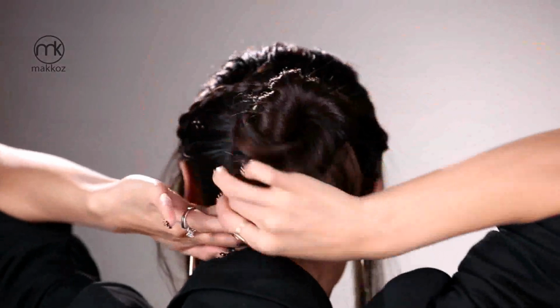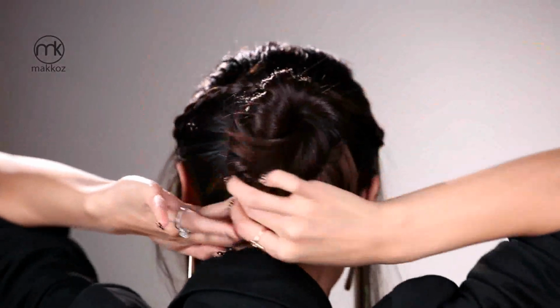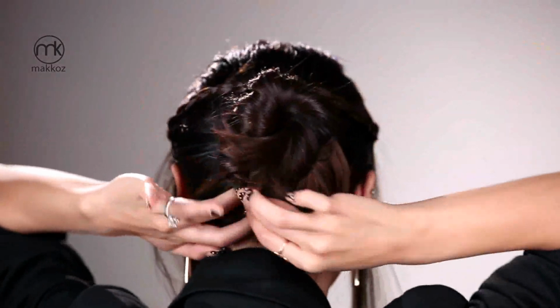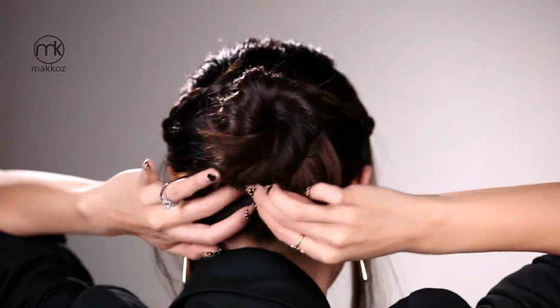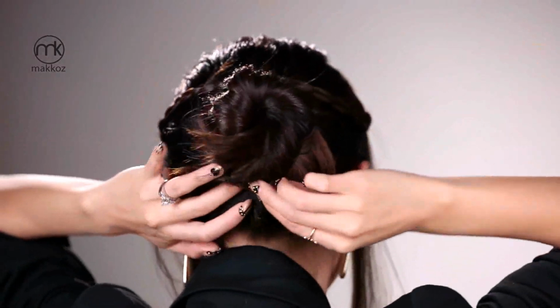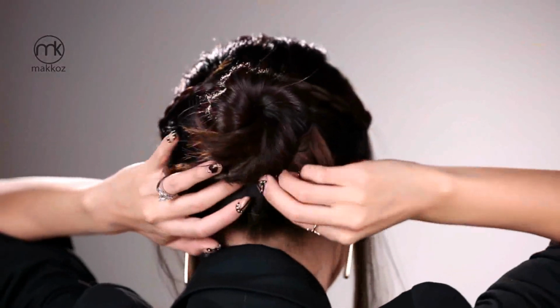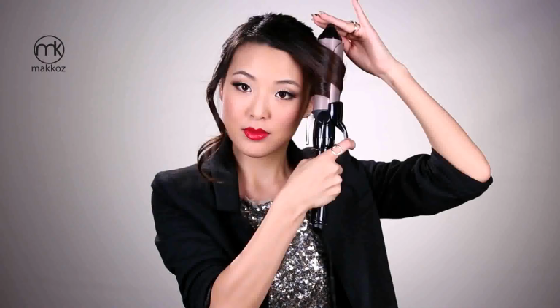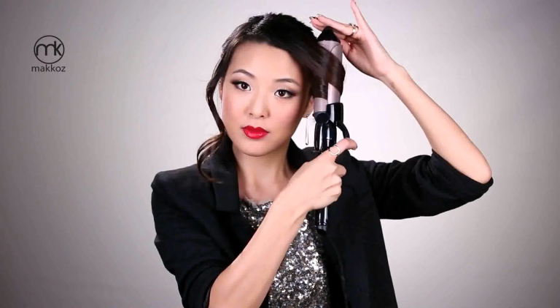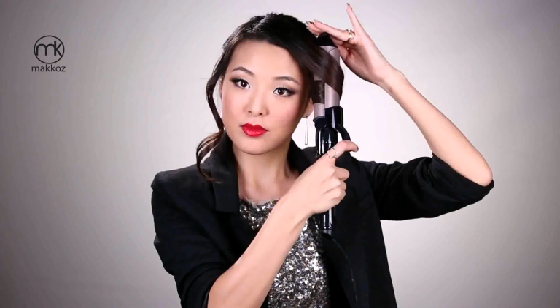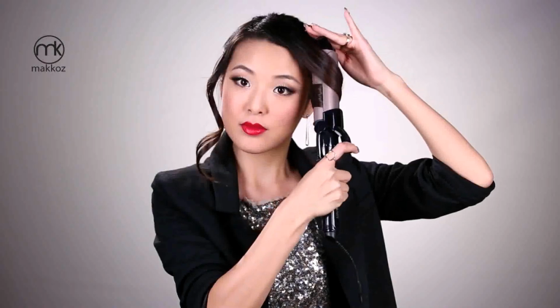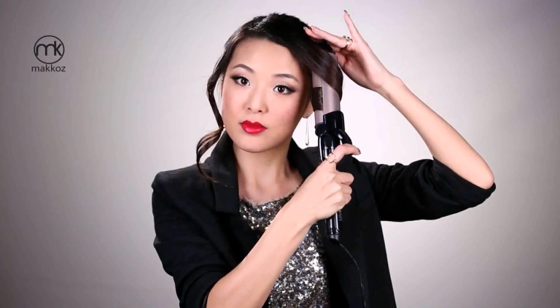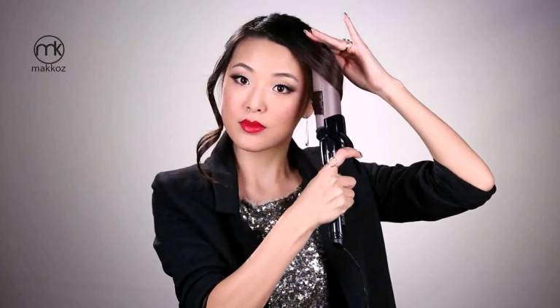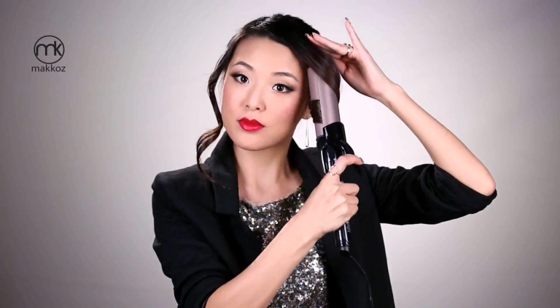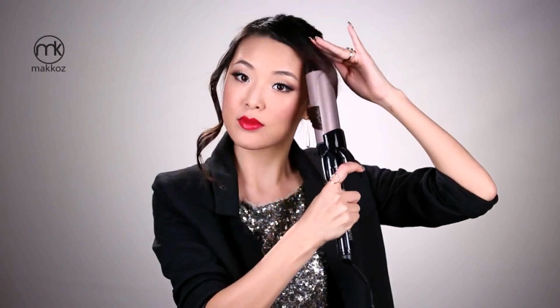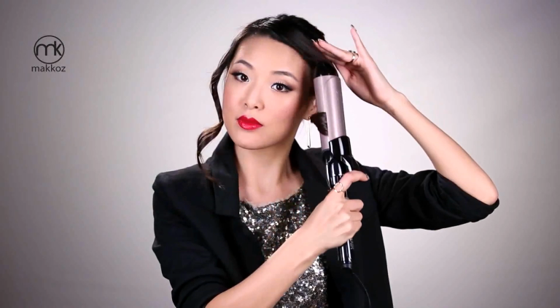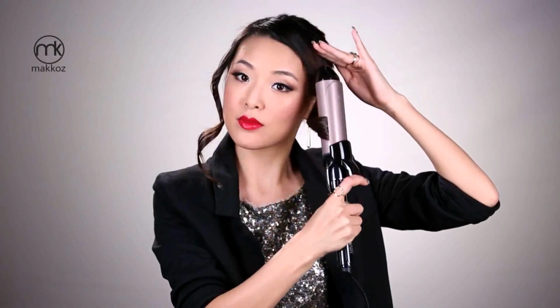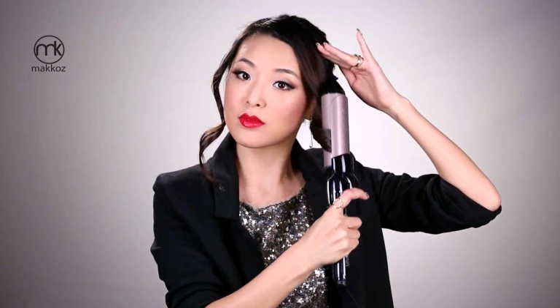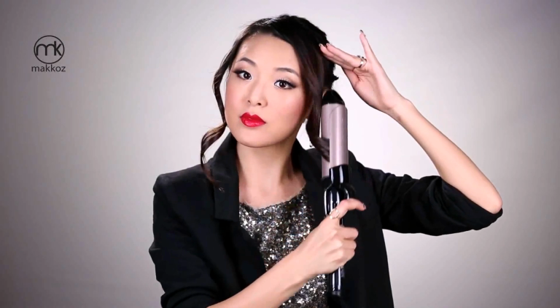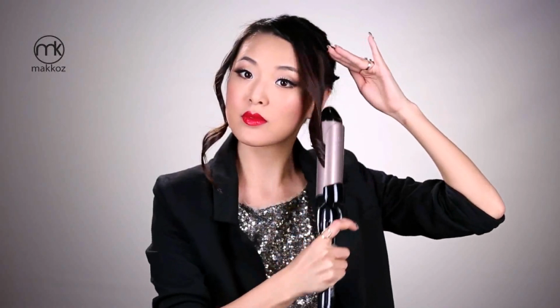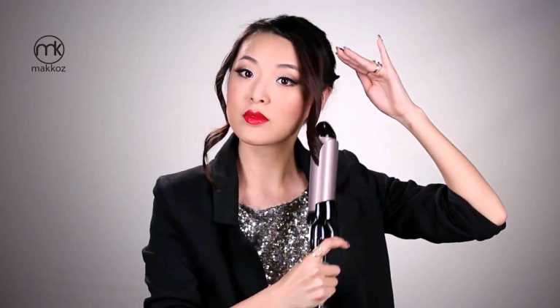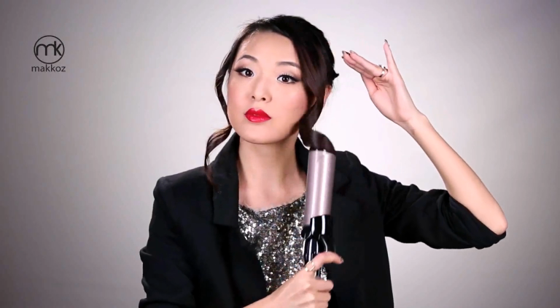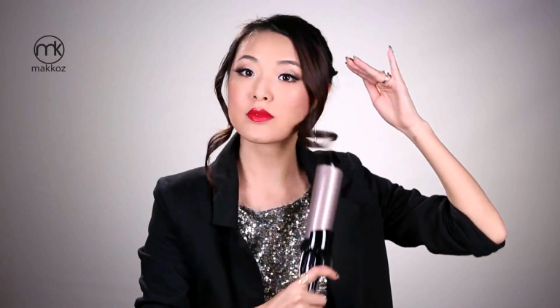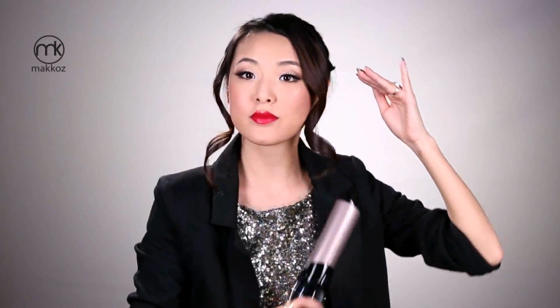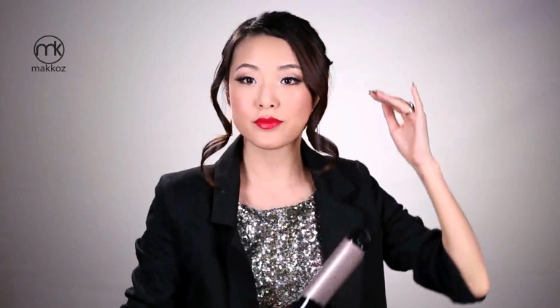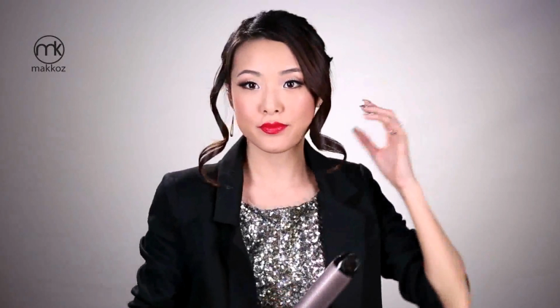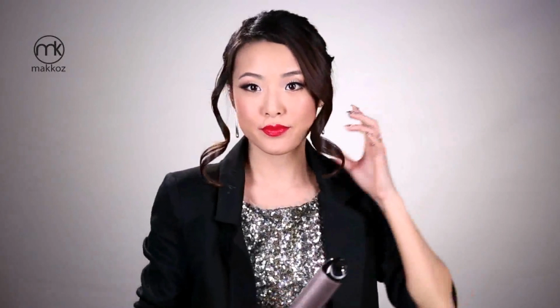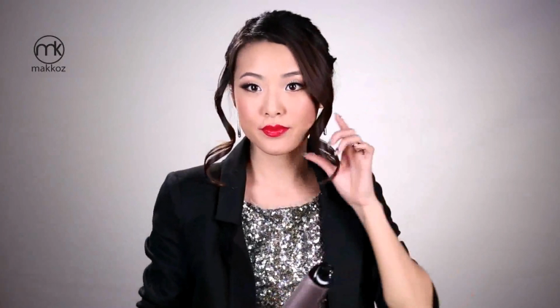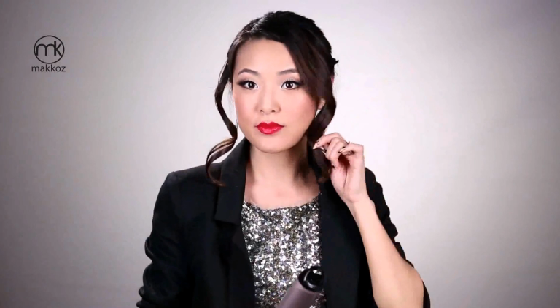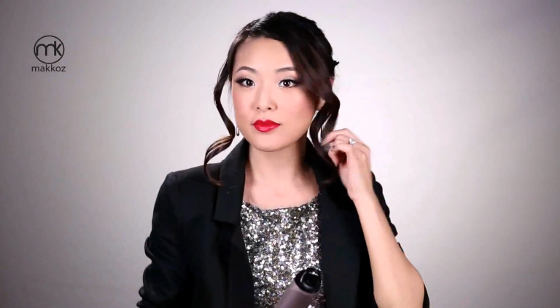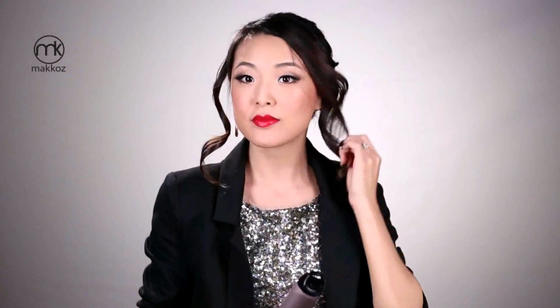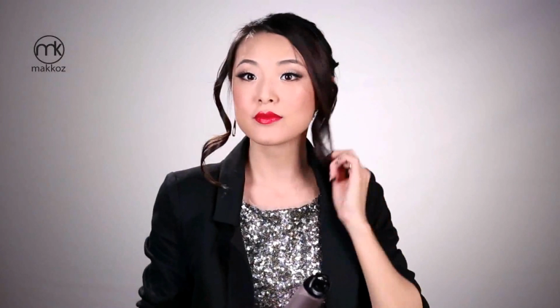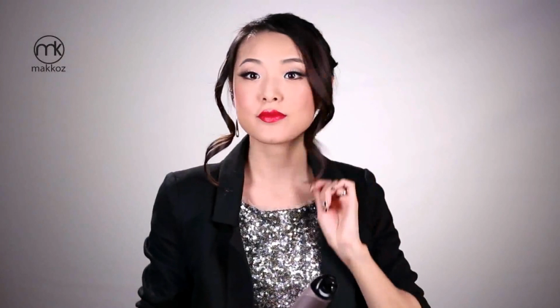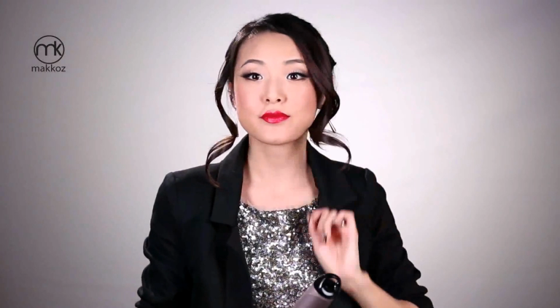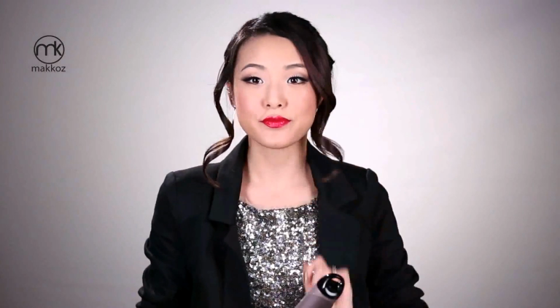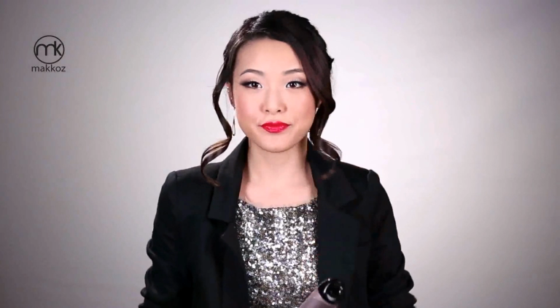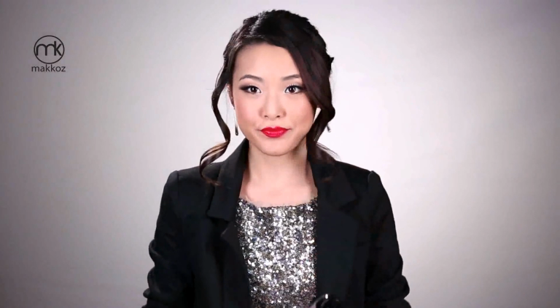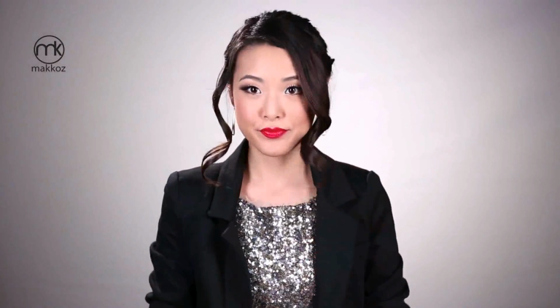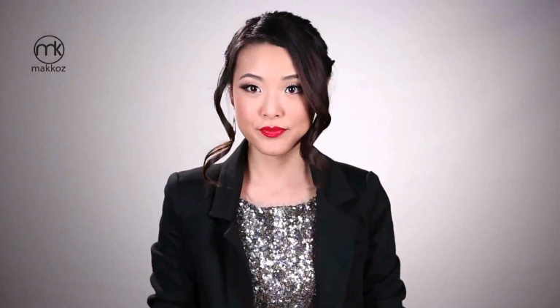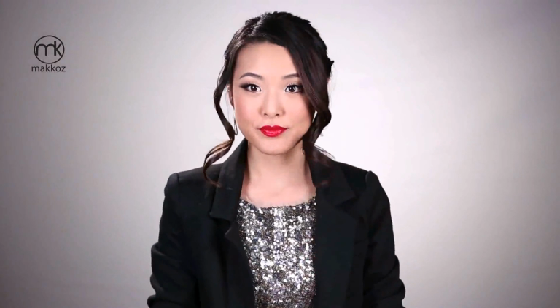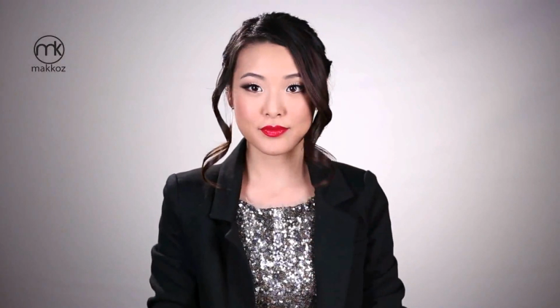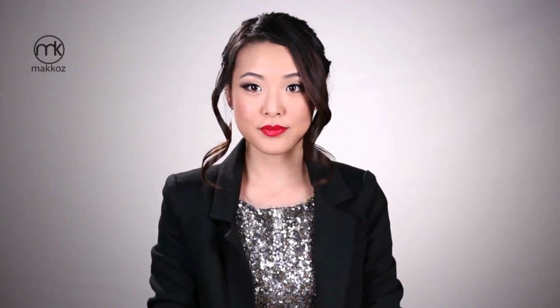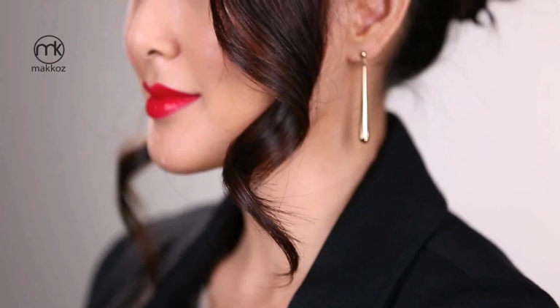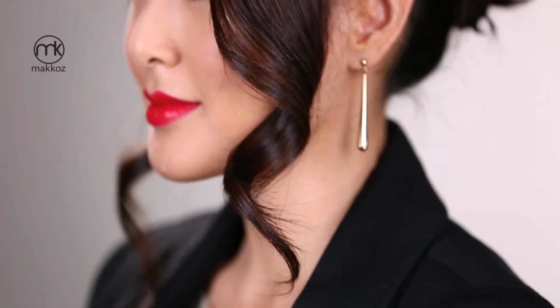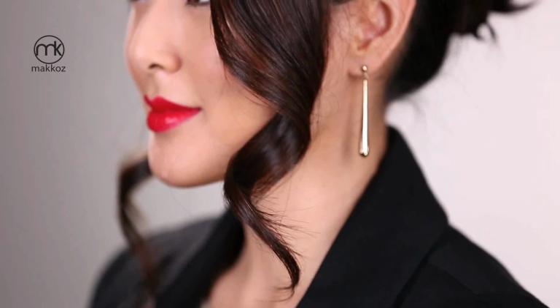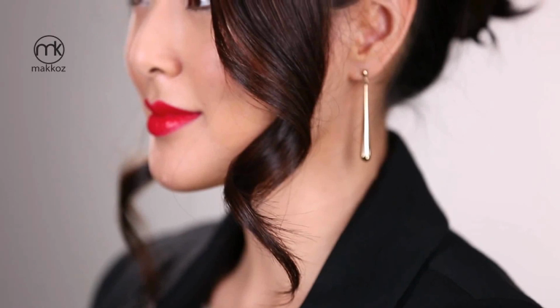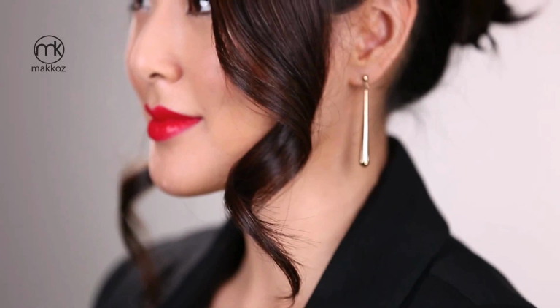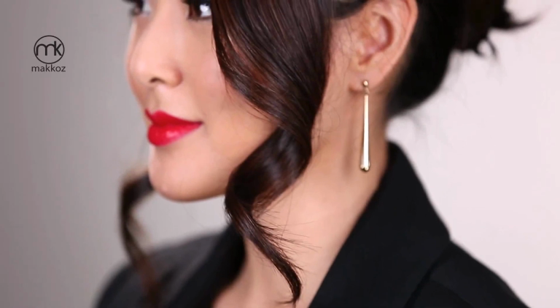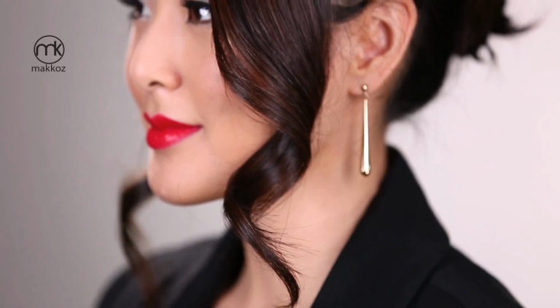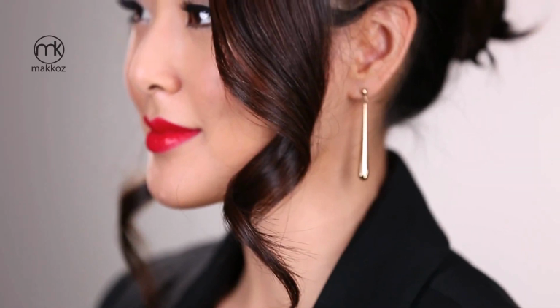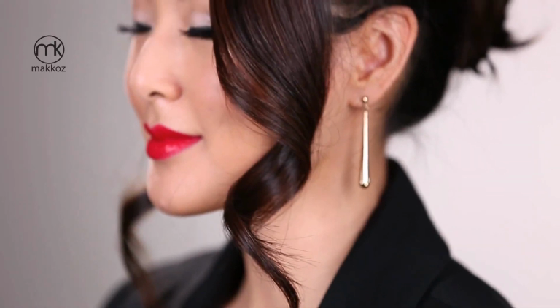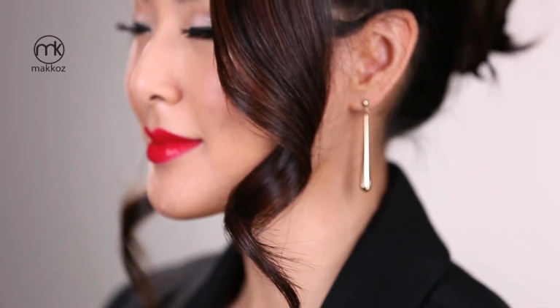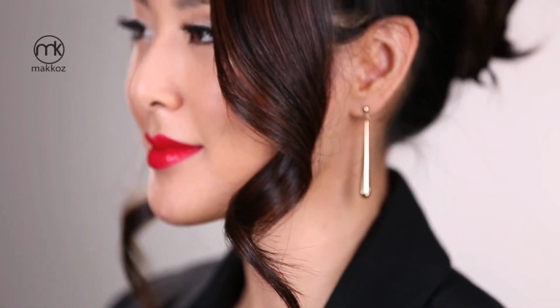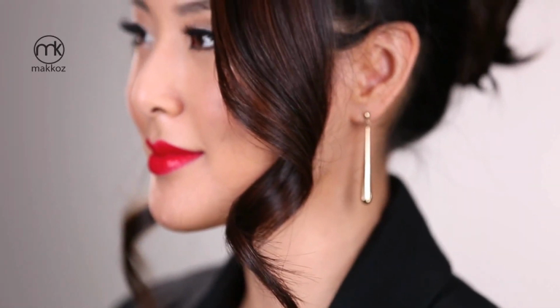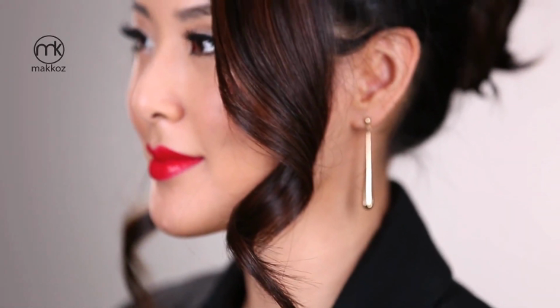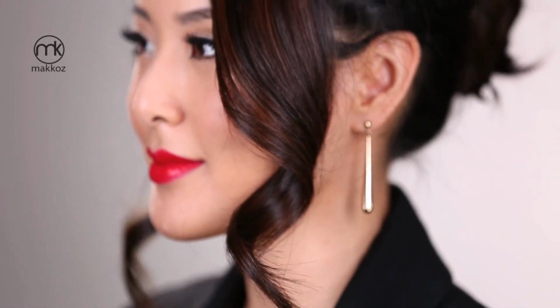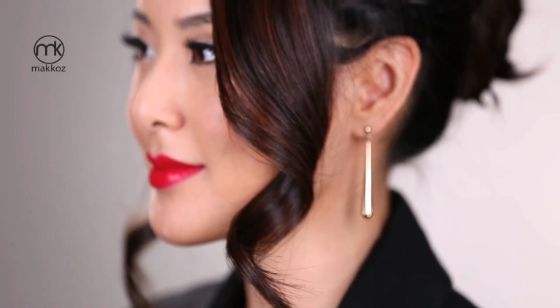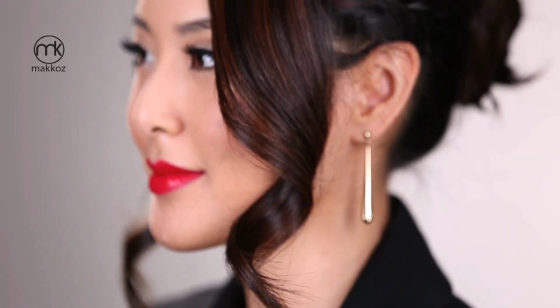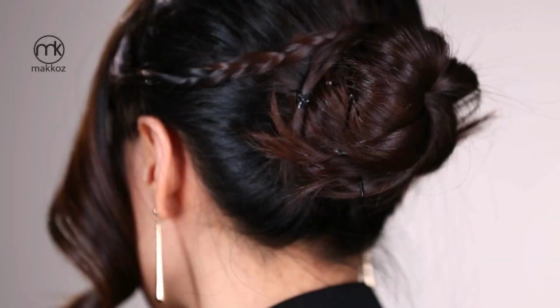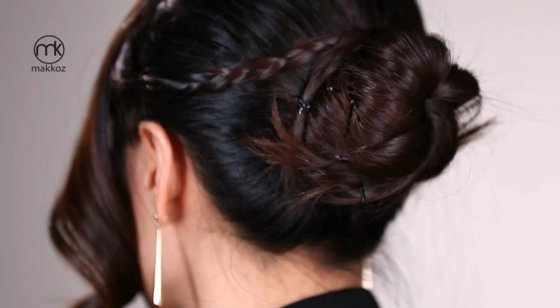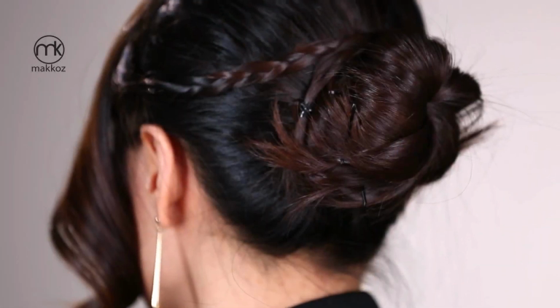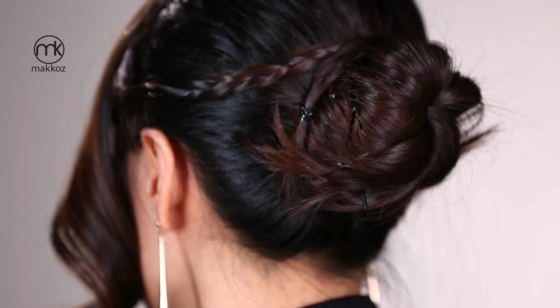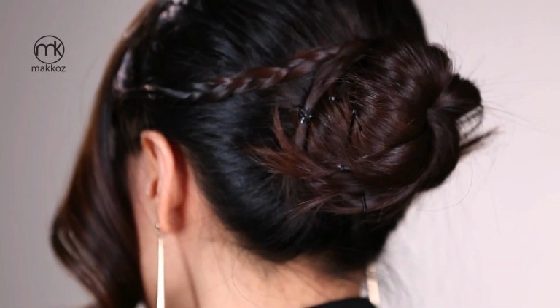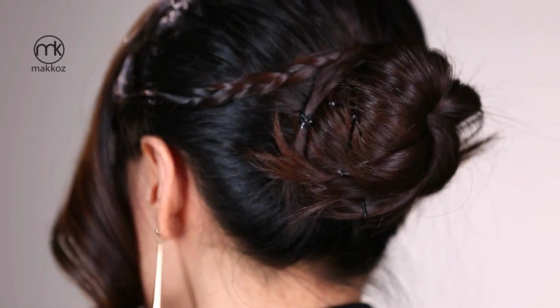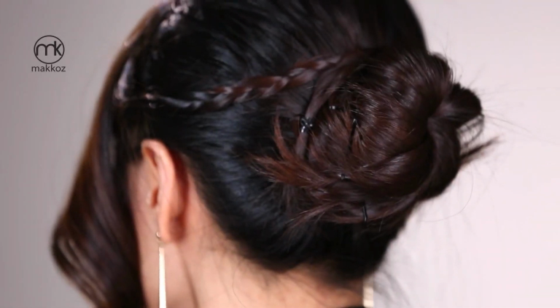Finally, I'm going to curl the face framing pieces away from my face to finish up the look. Thanks for watching and I'll see you guys next time!